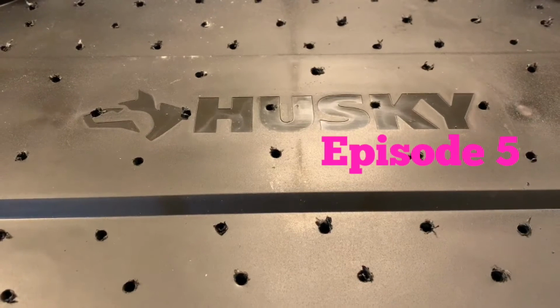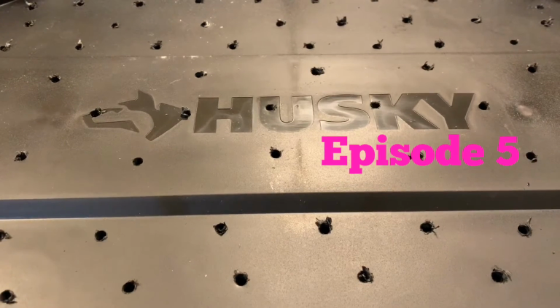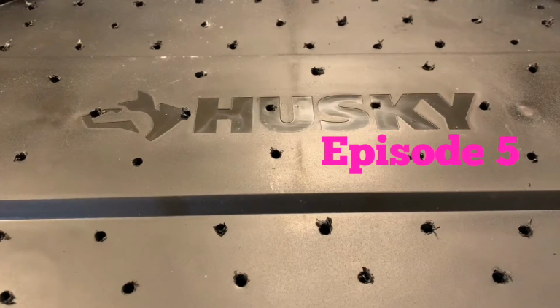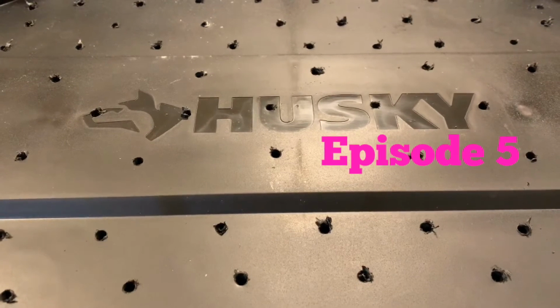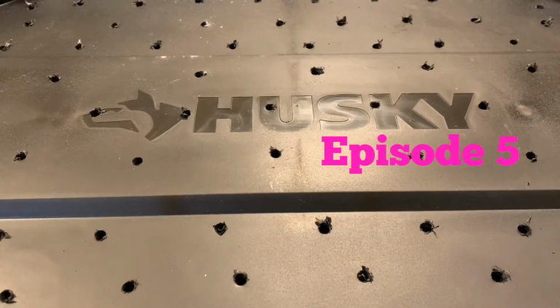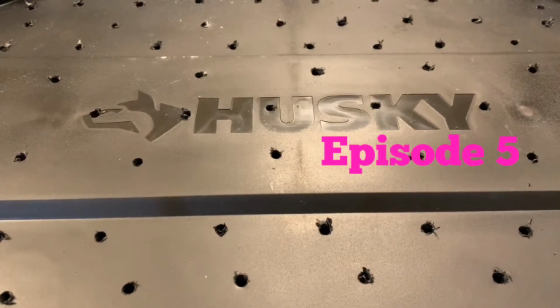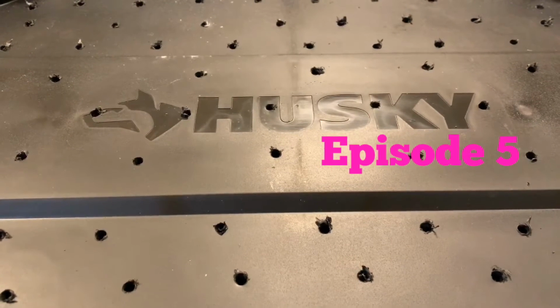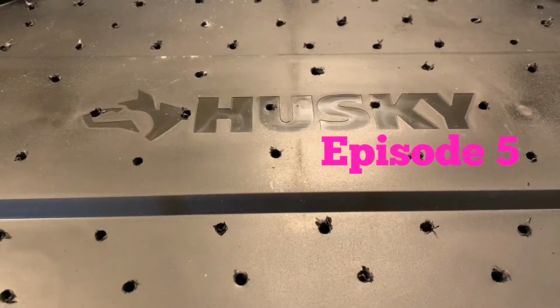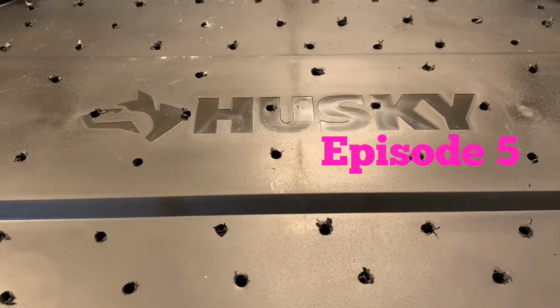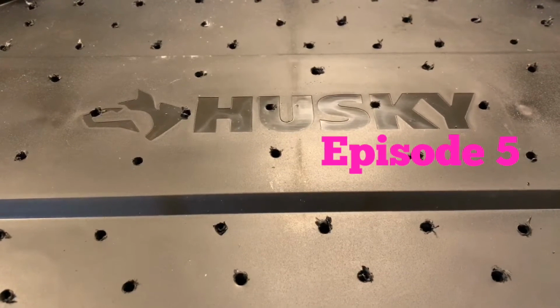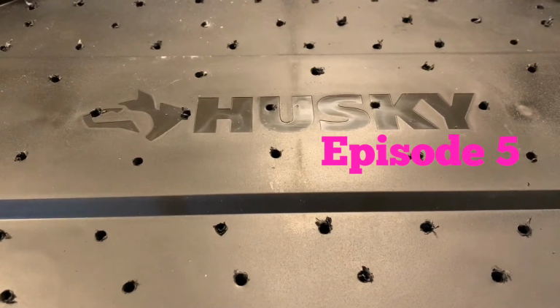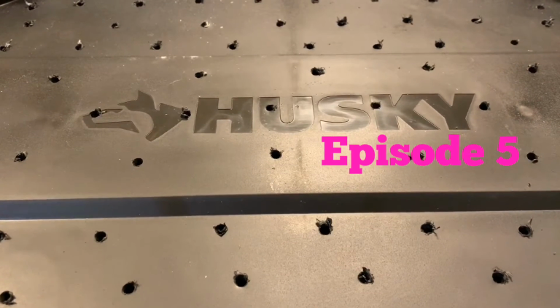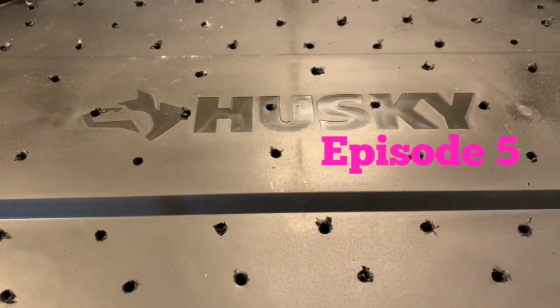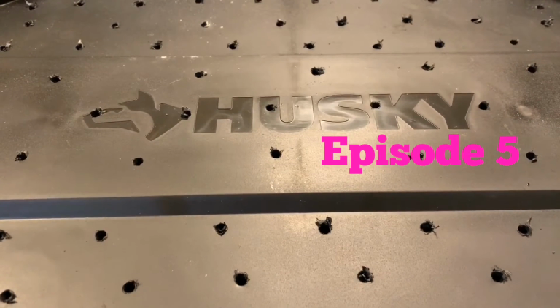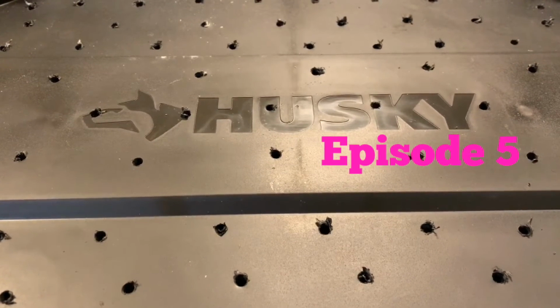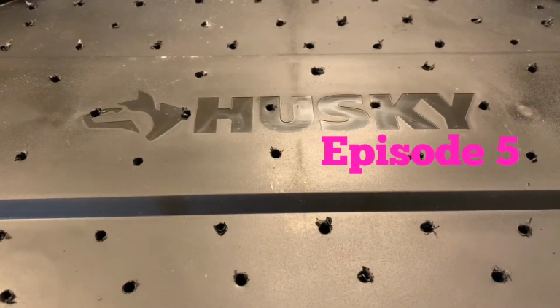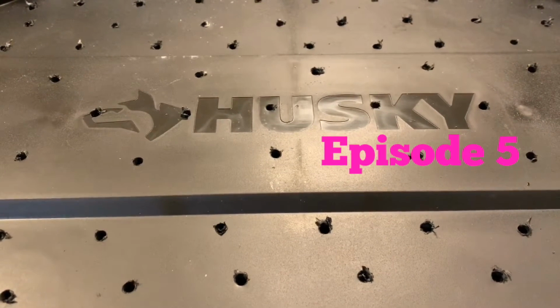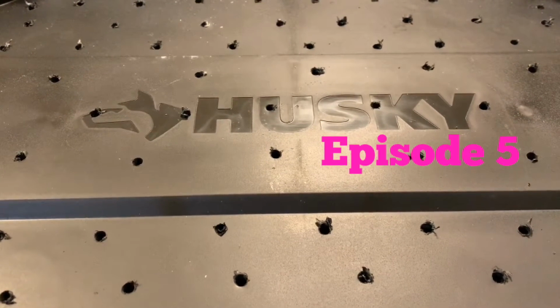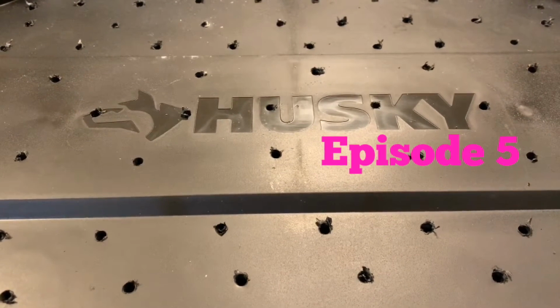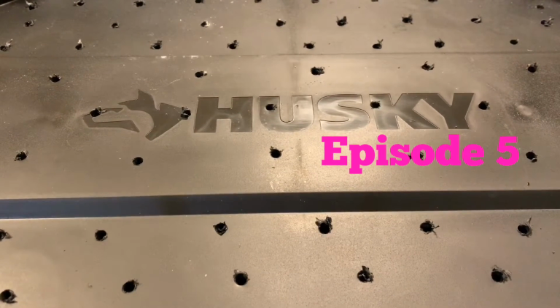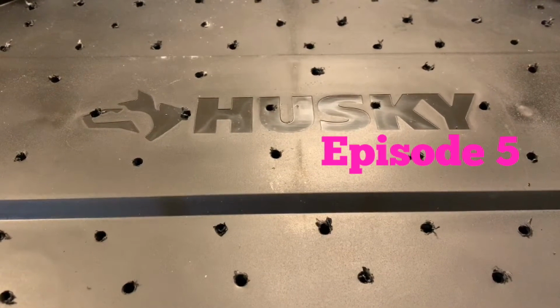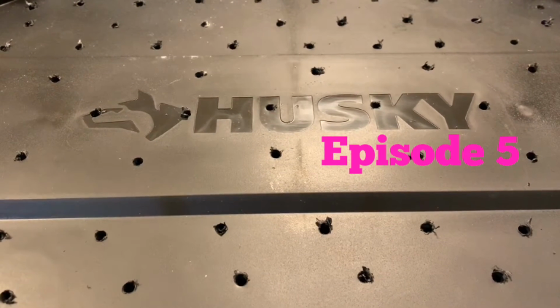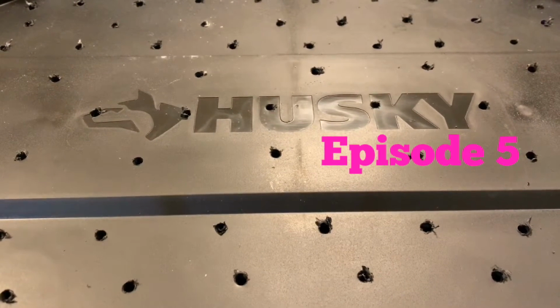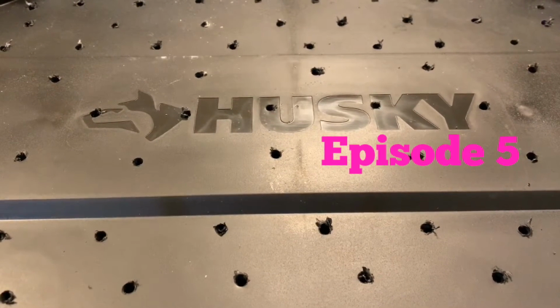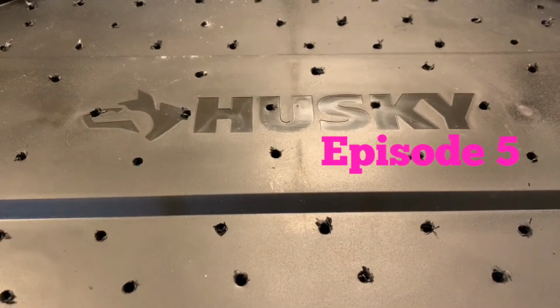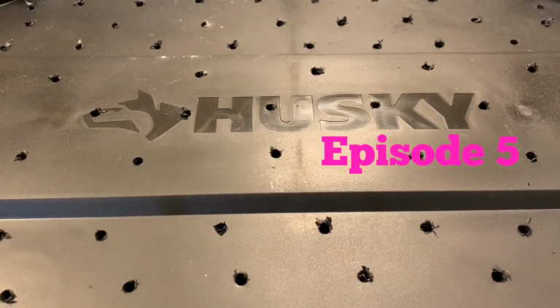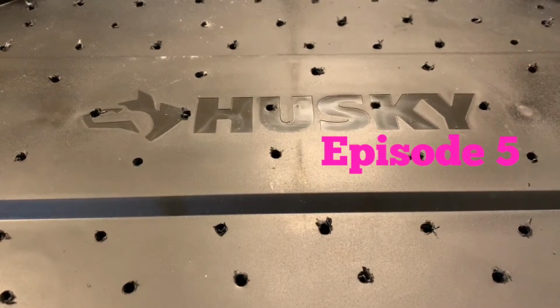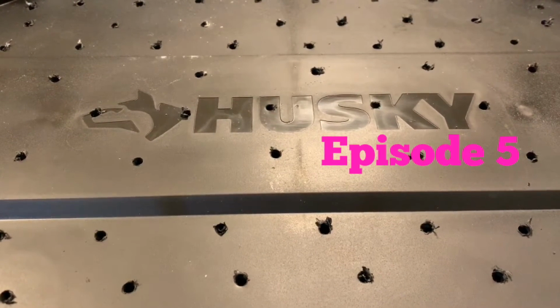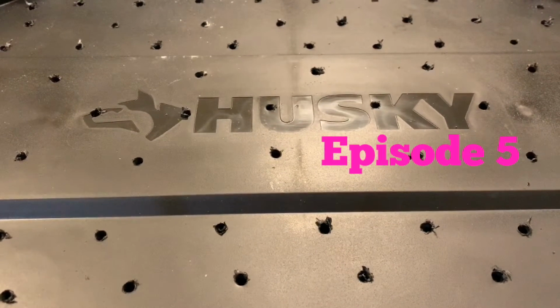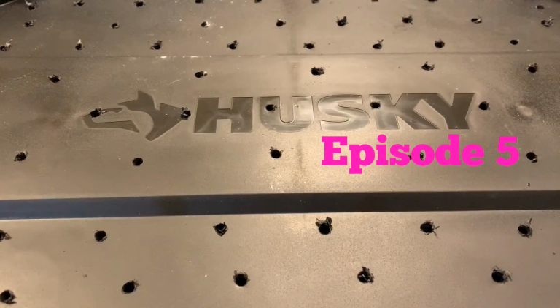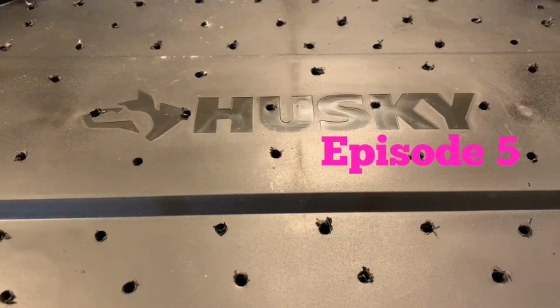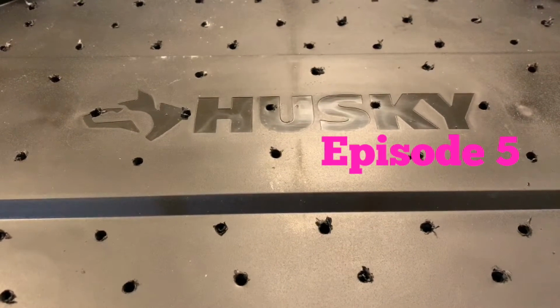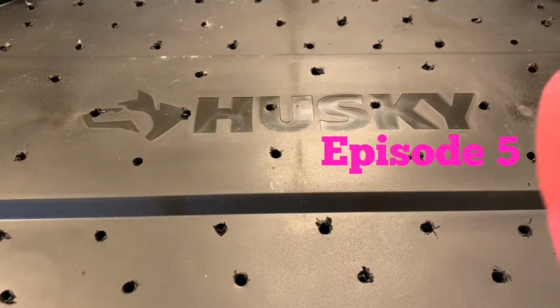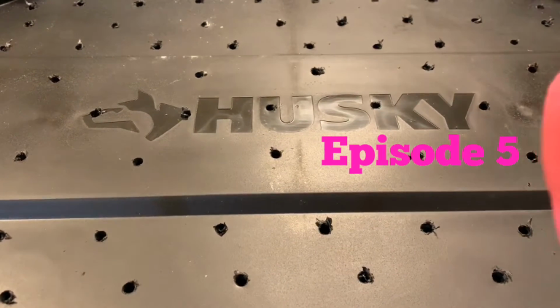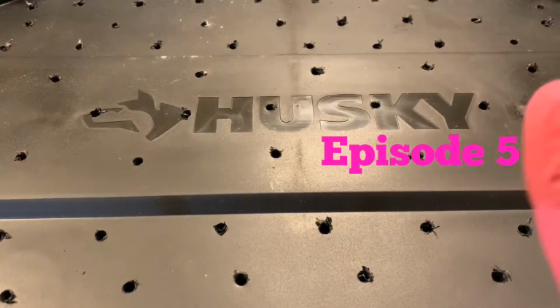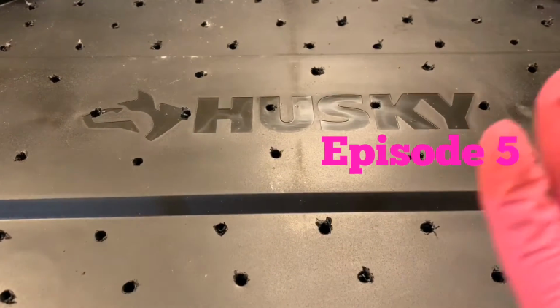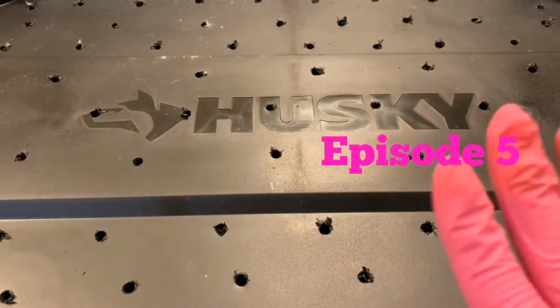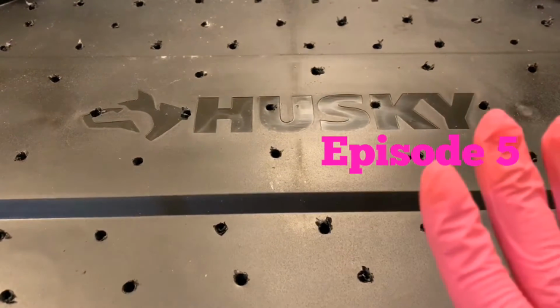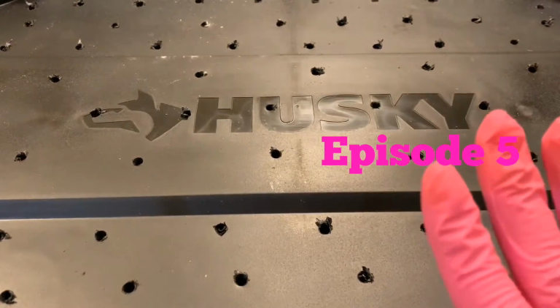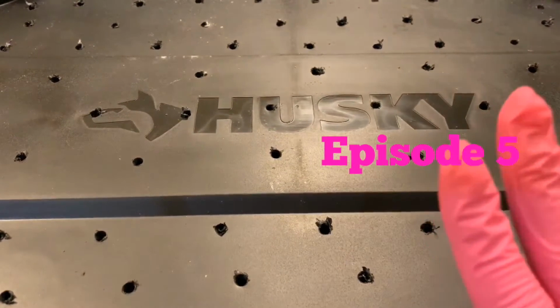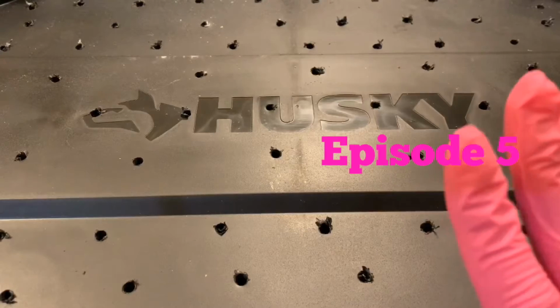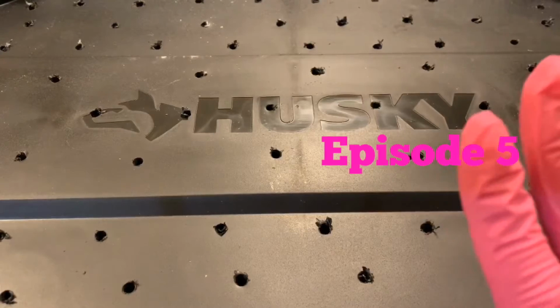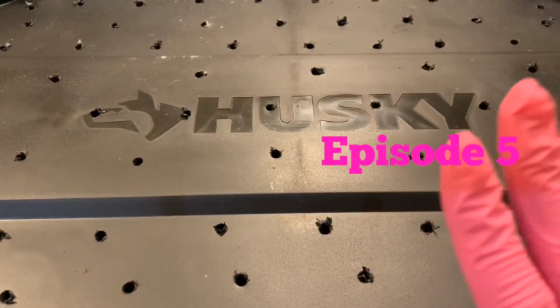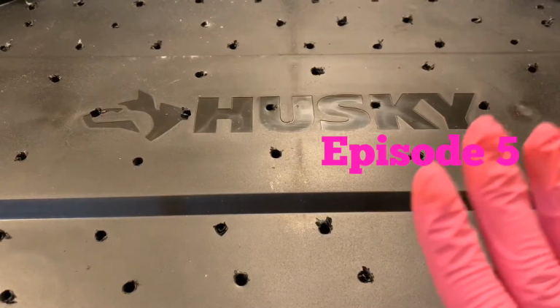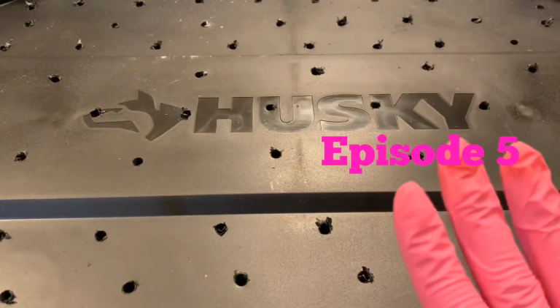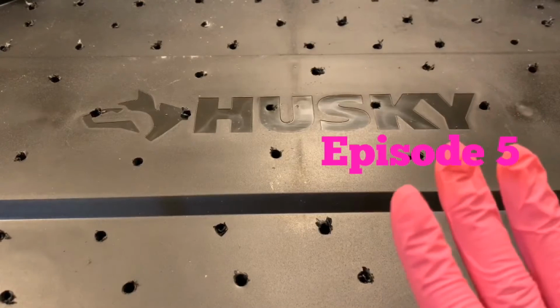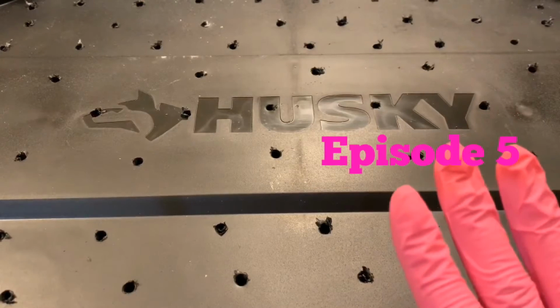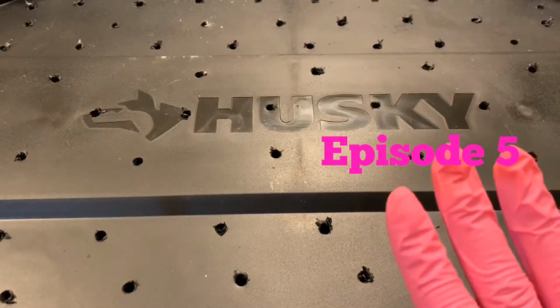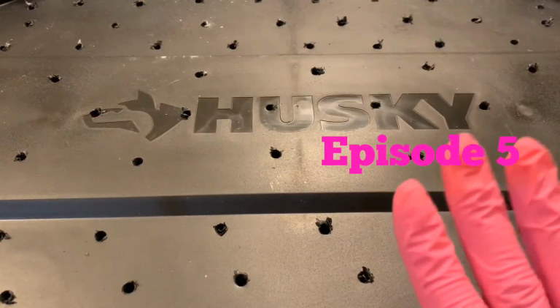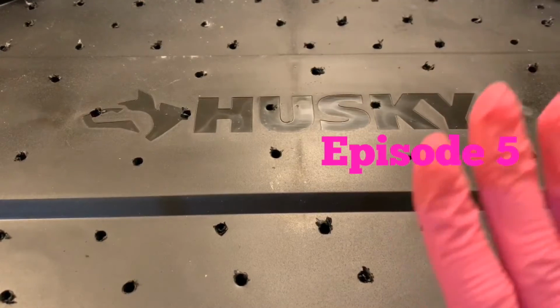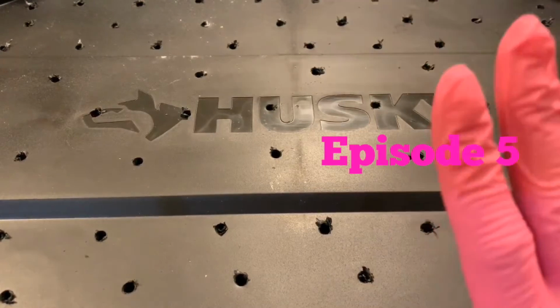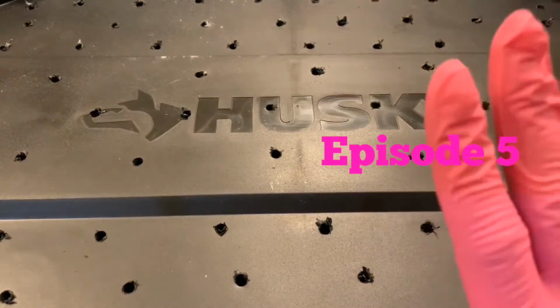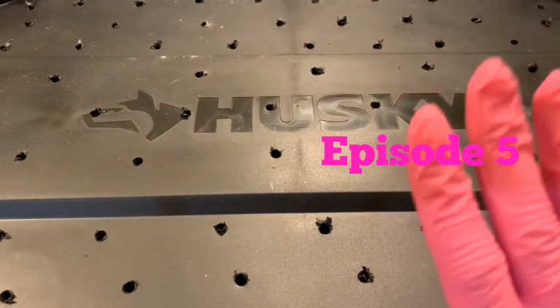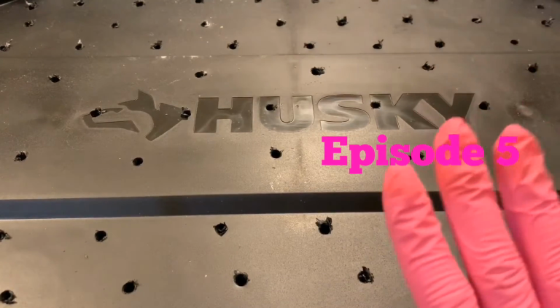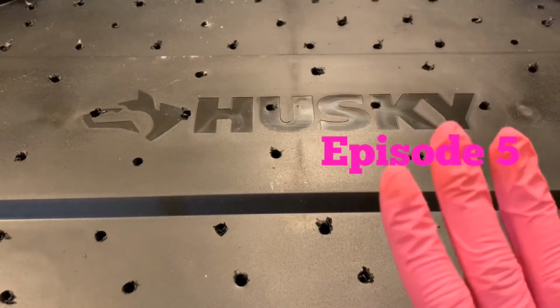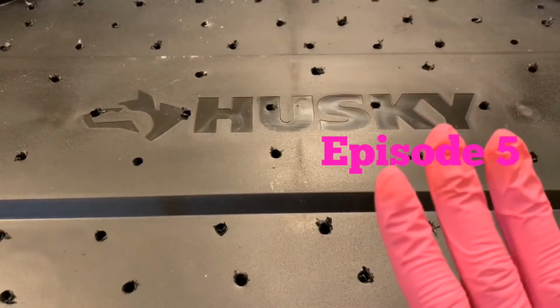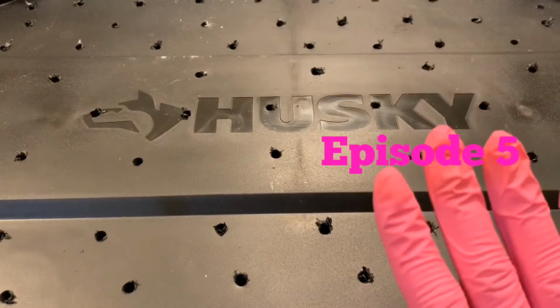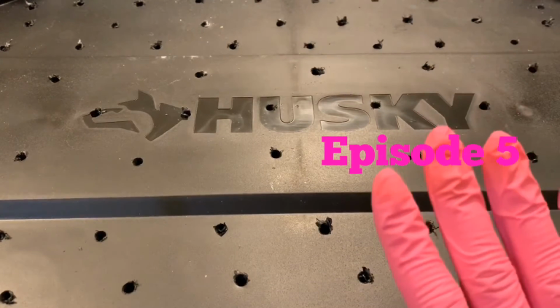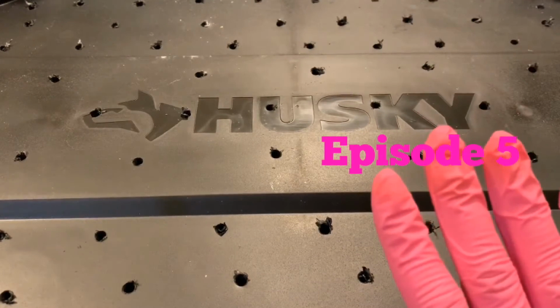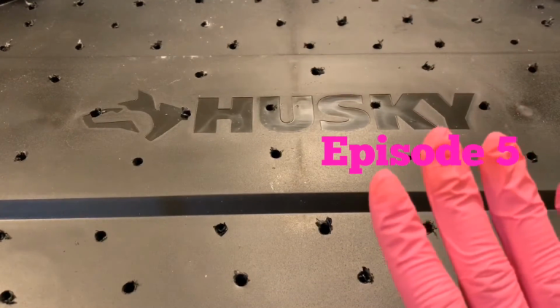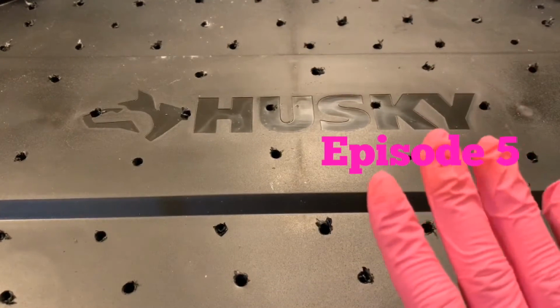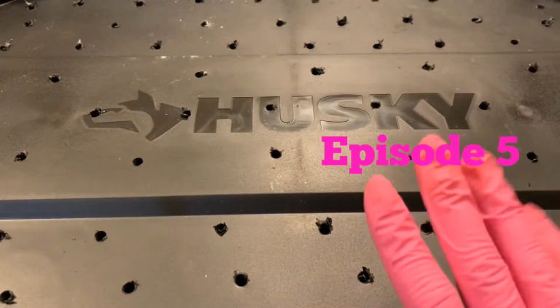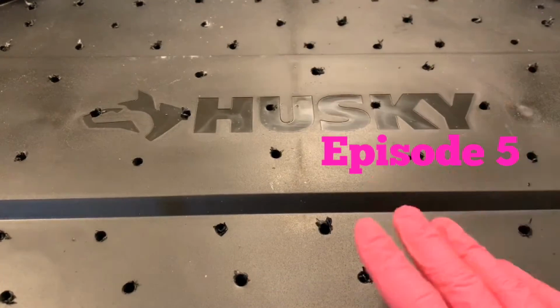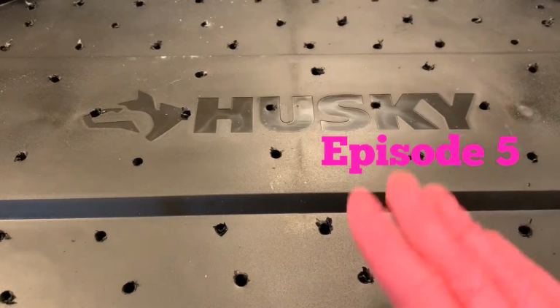Hey everybody, it's Emily, the Crazy Worm Lady. Today I'm here with another update on our worm bin basic series.